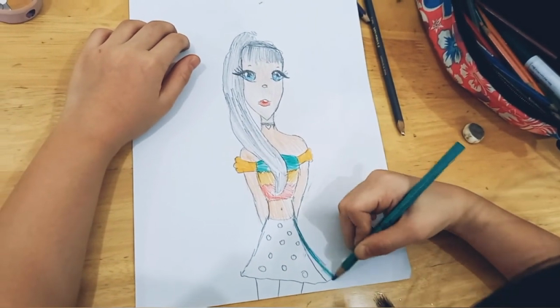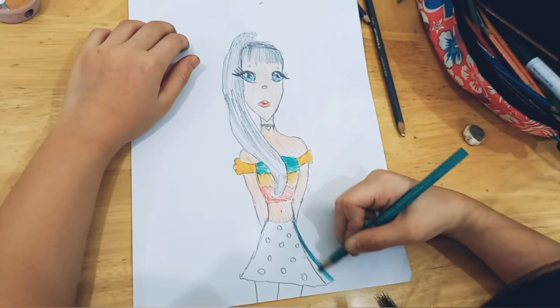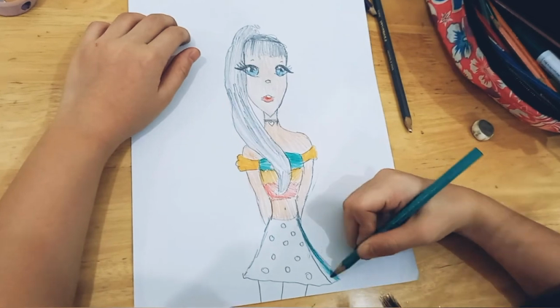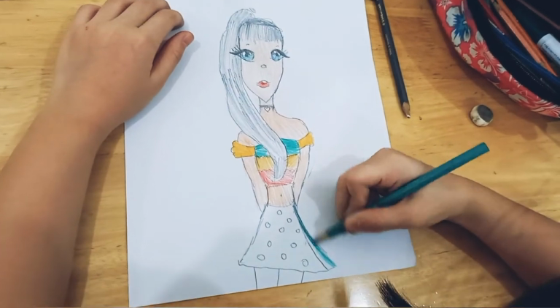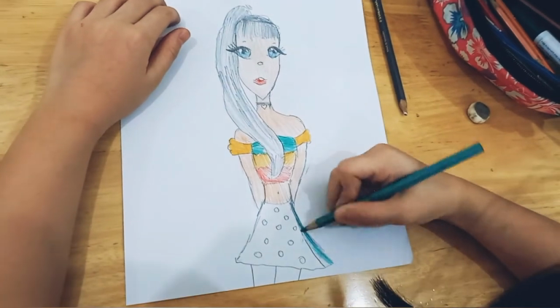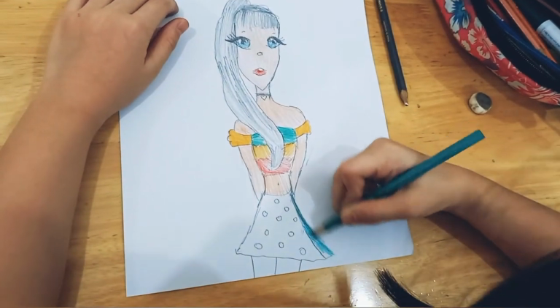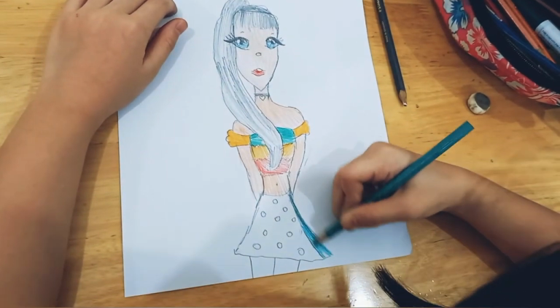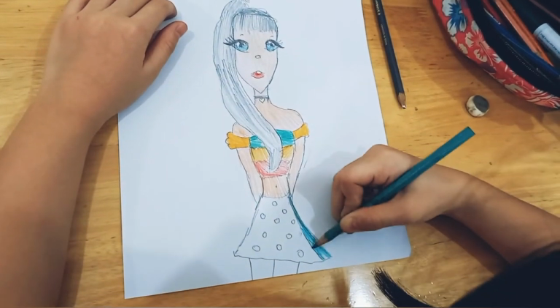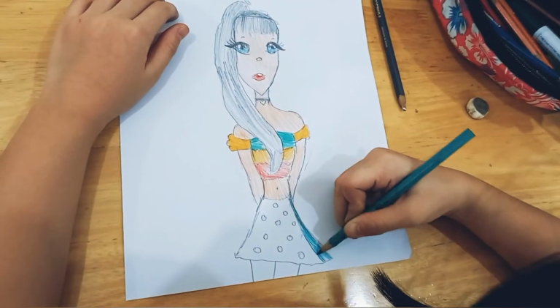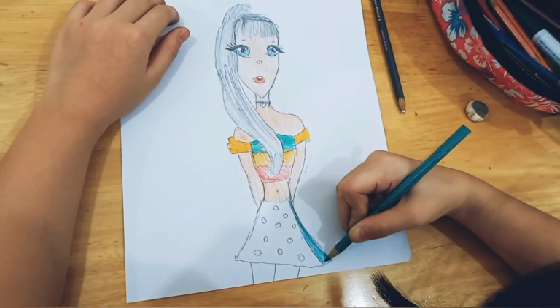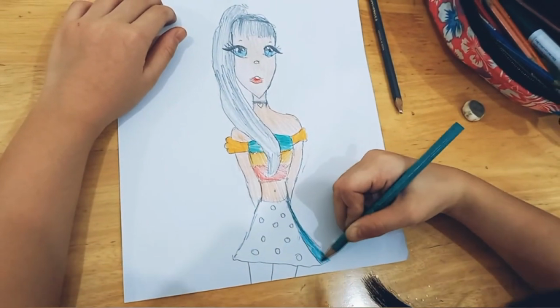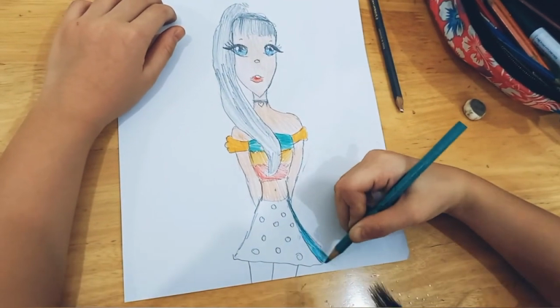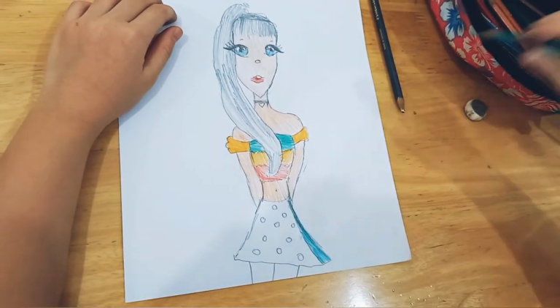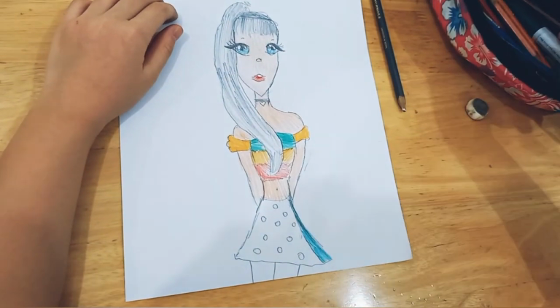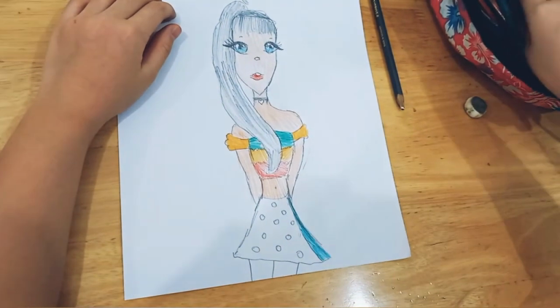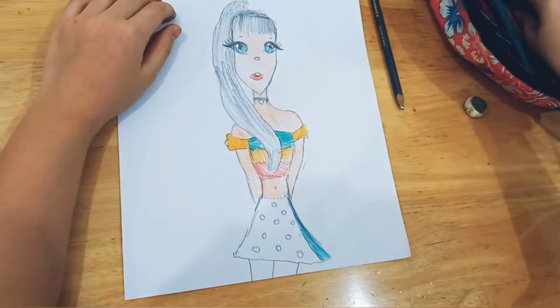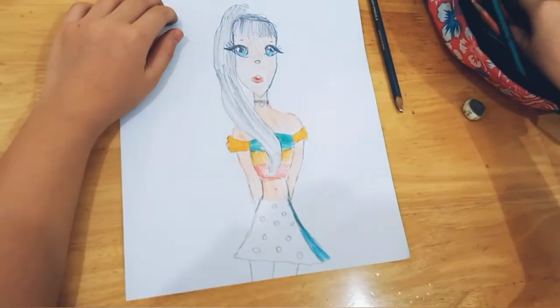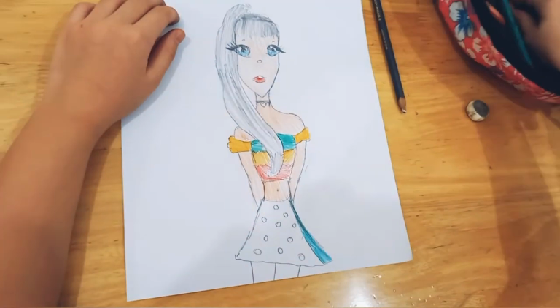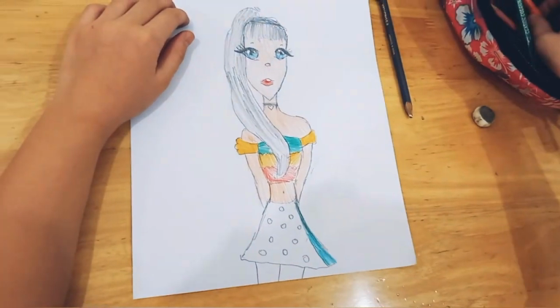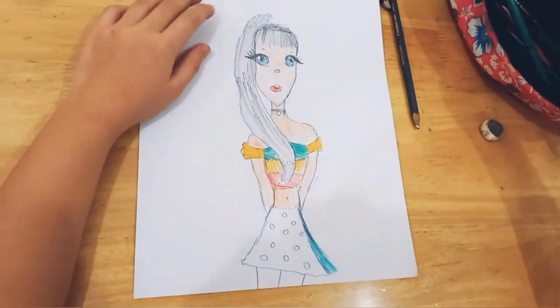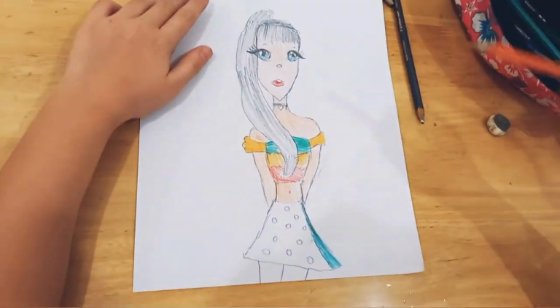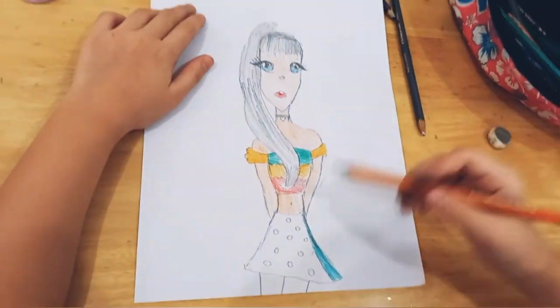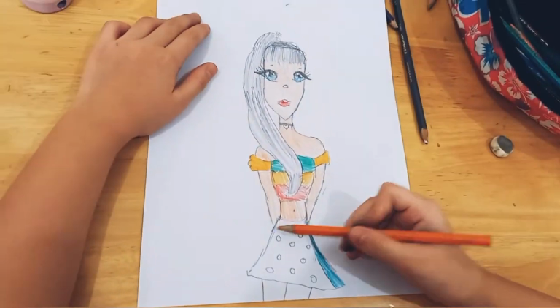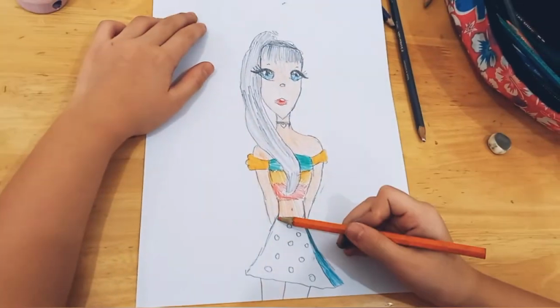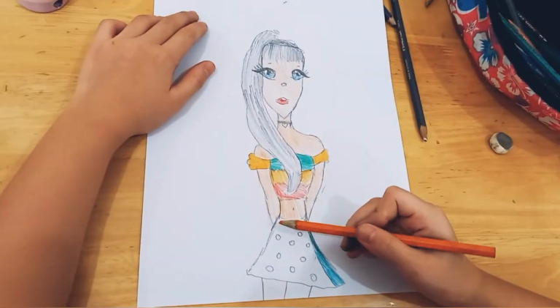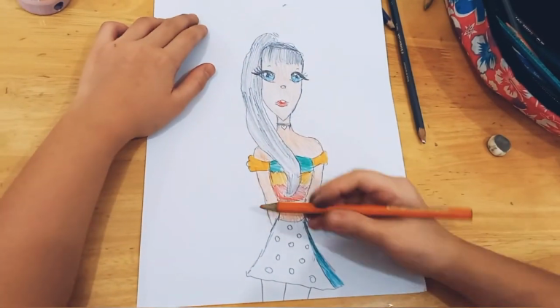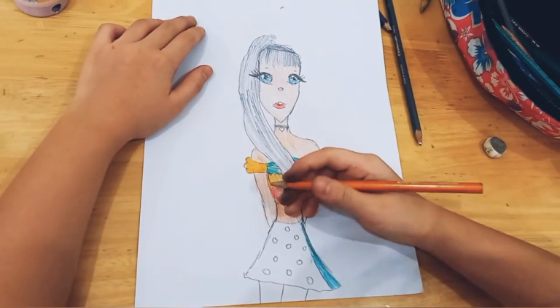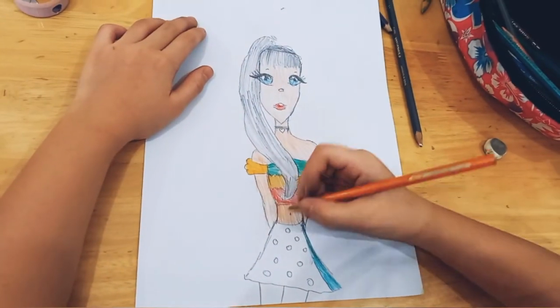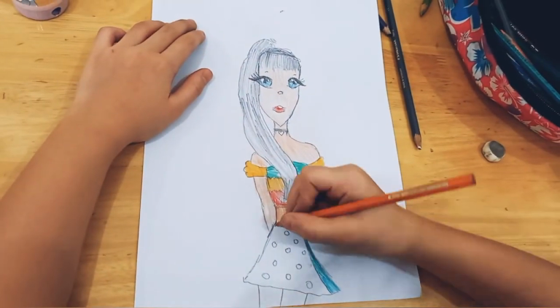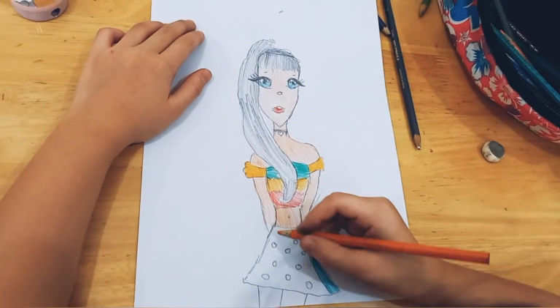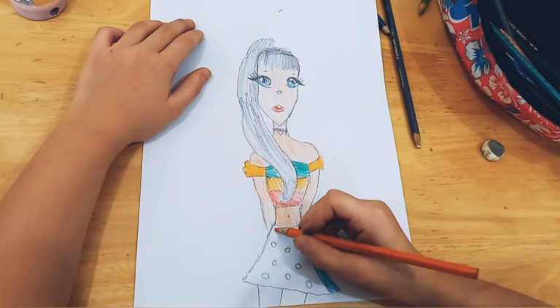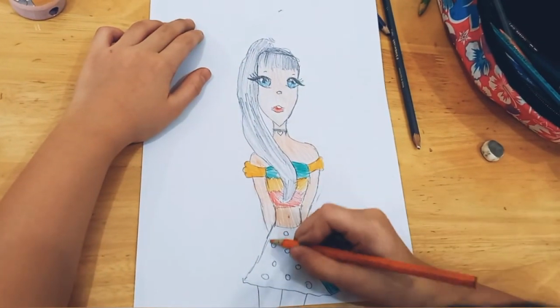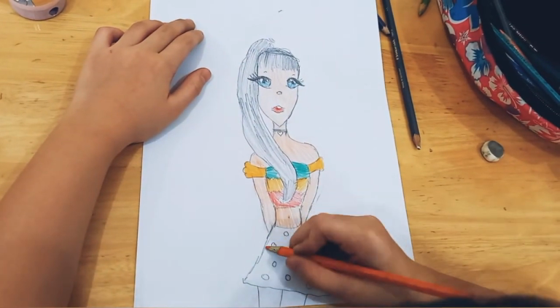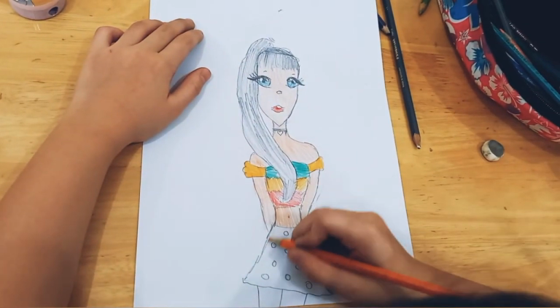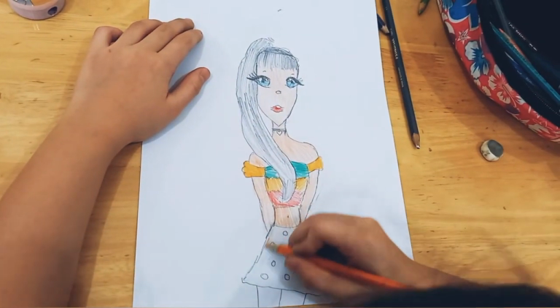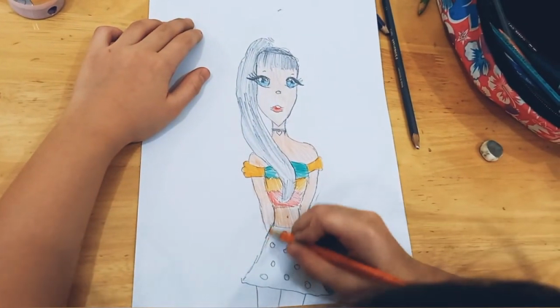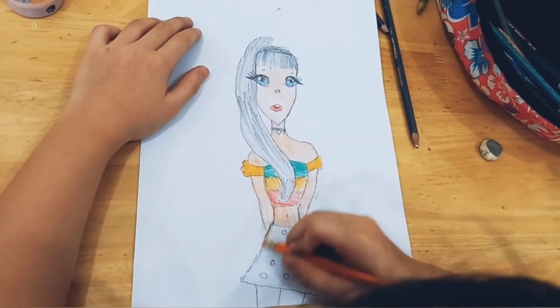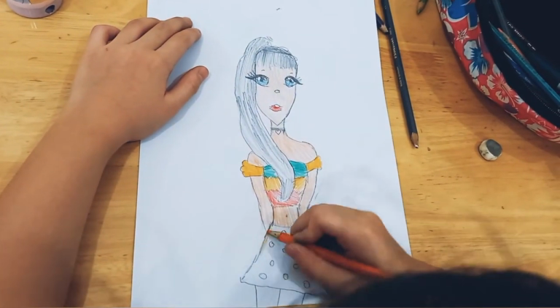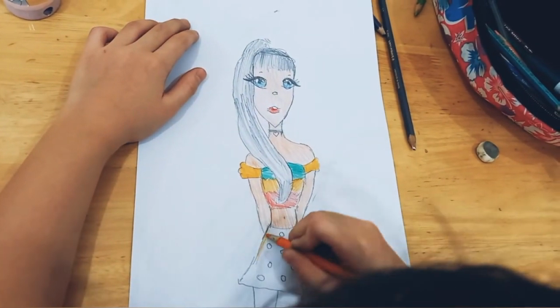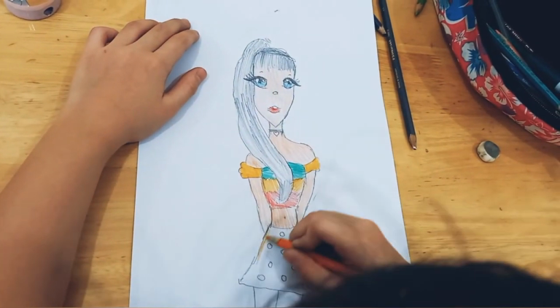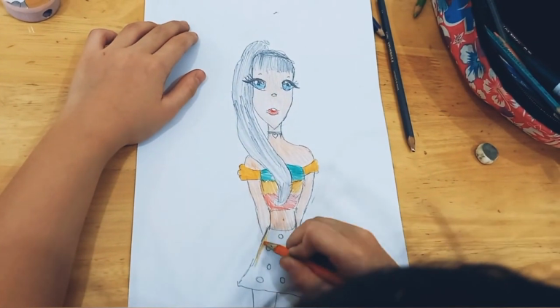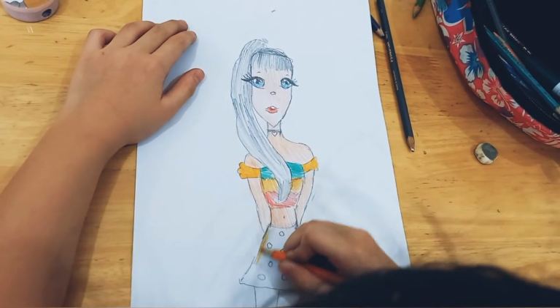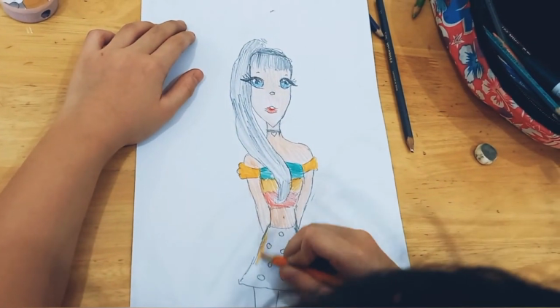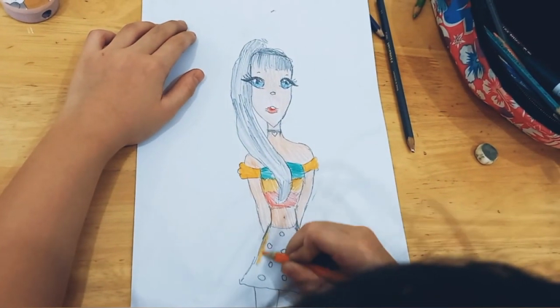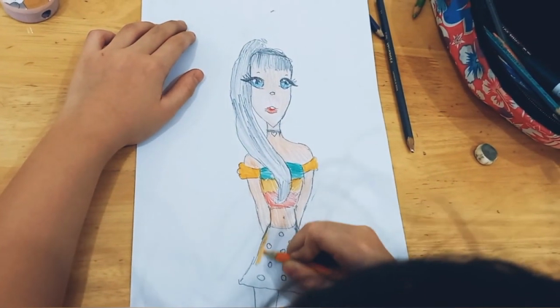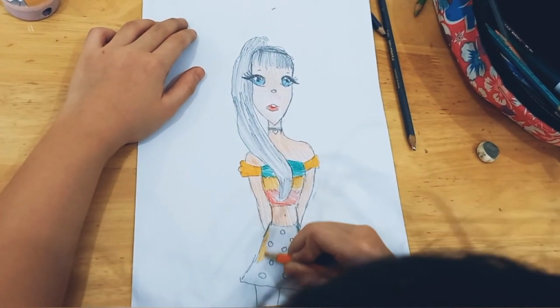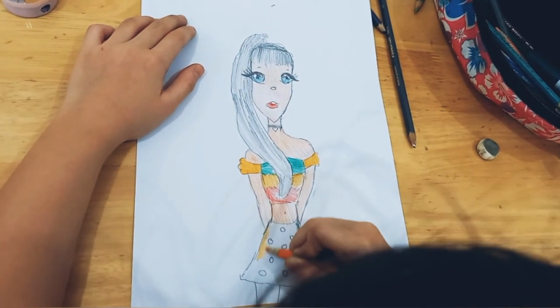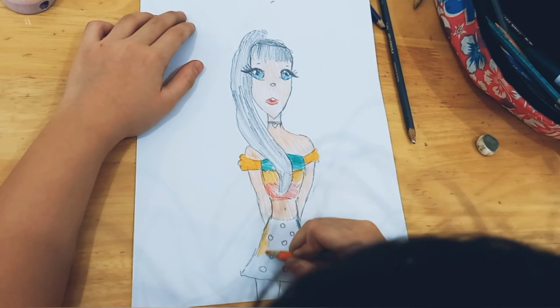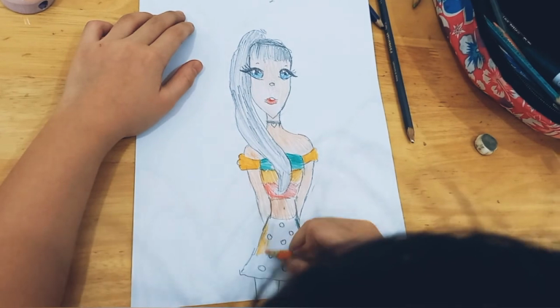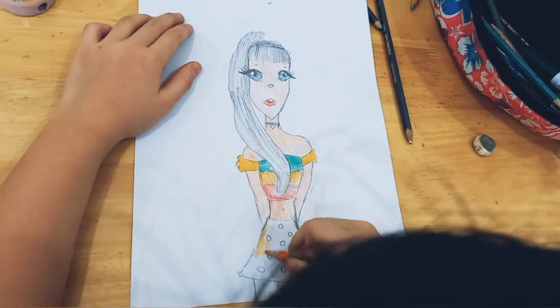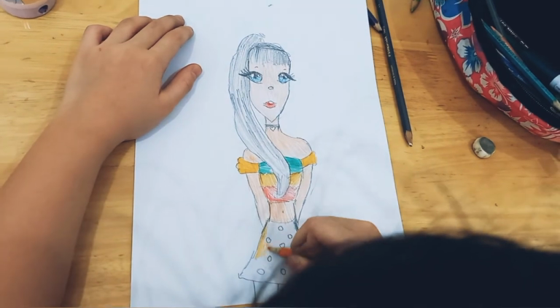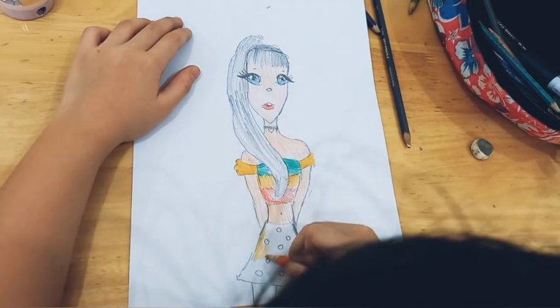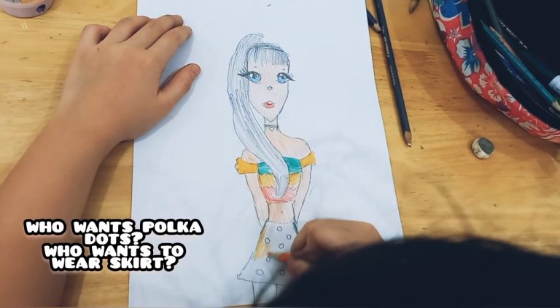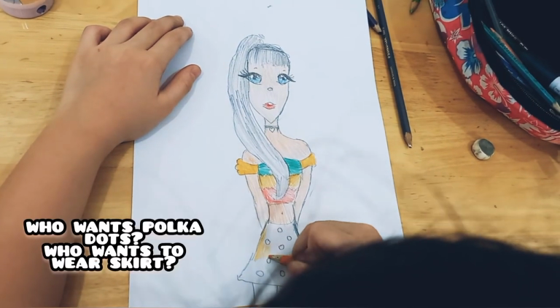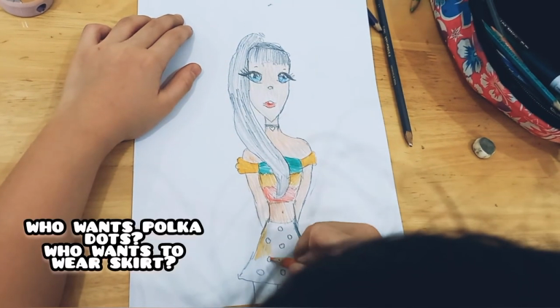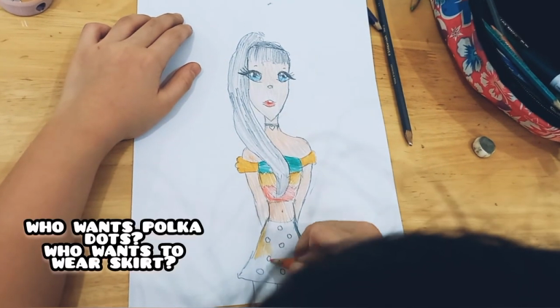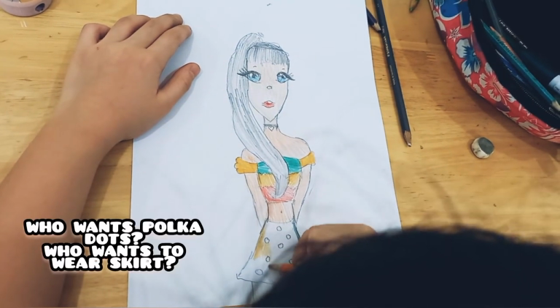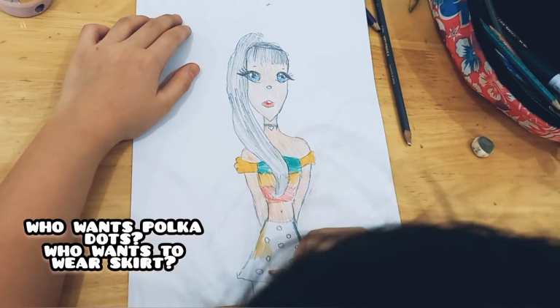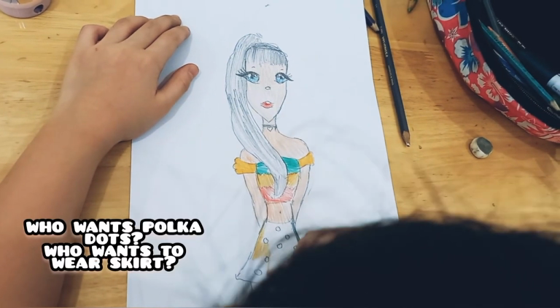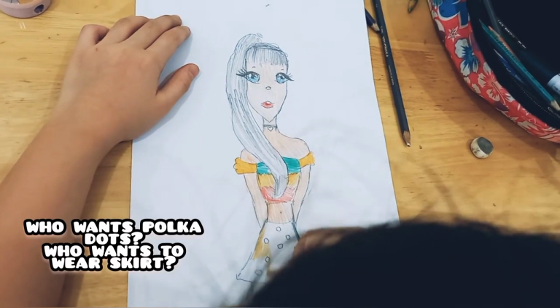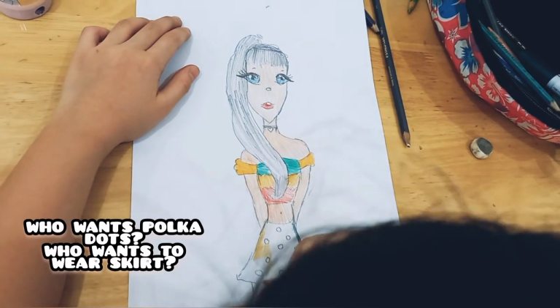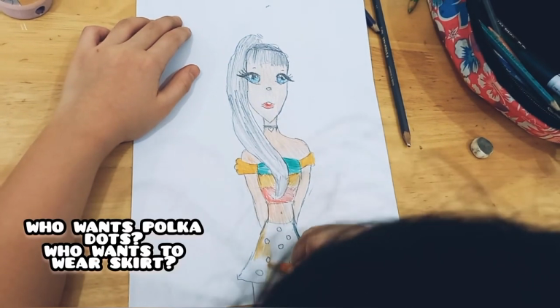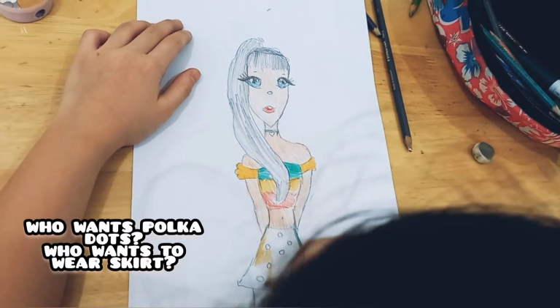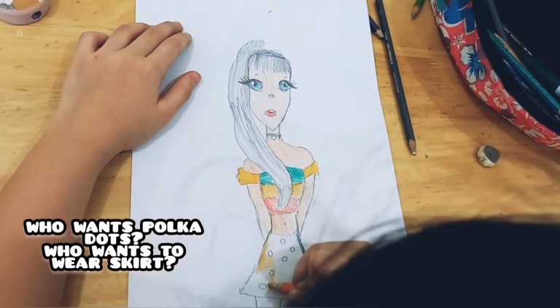Look at the skirt — it's nice, with polka dots! Who wants polka dots? Who wants to wear skirts?